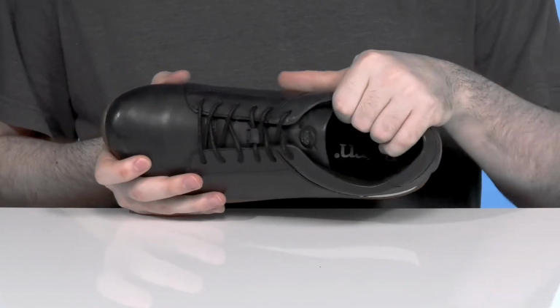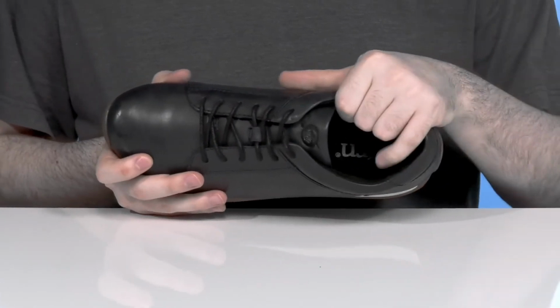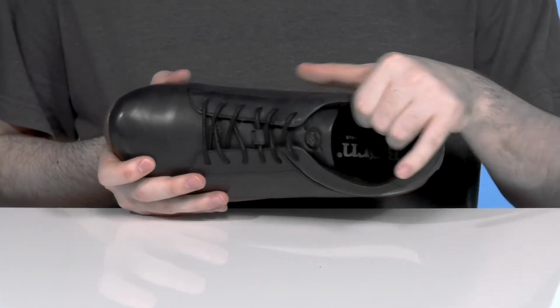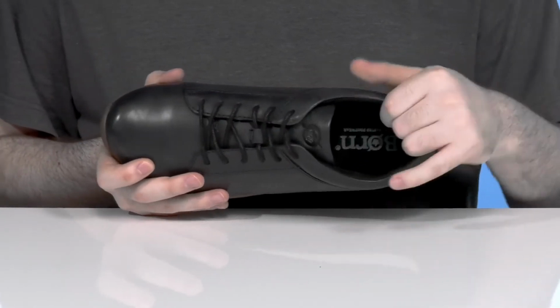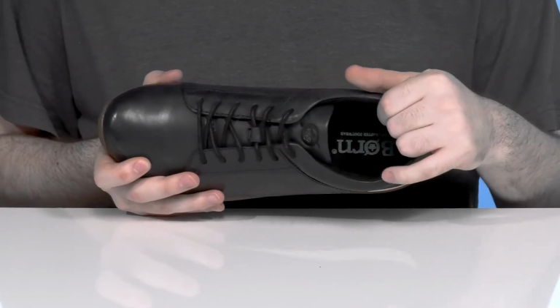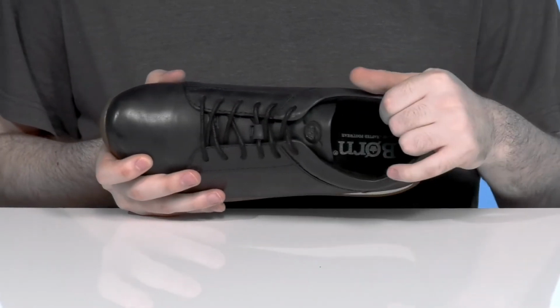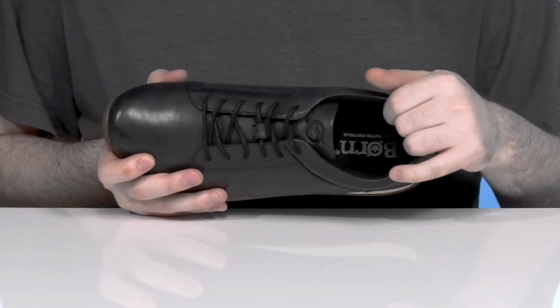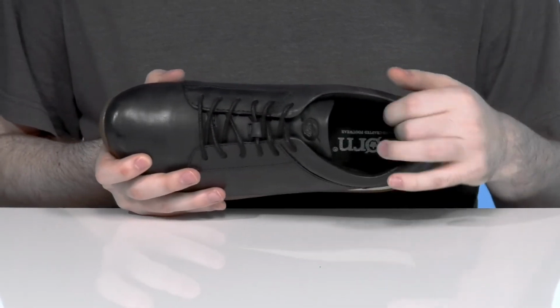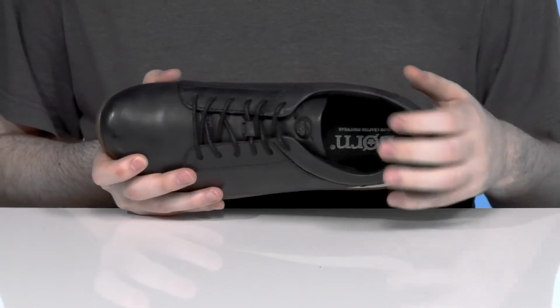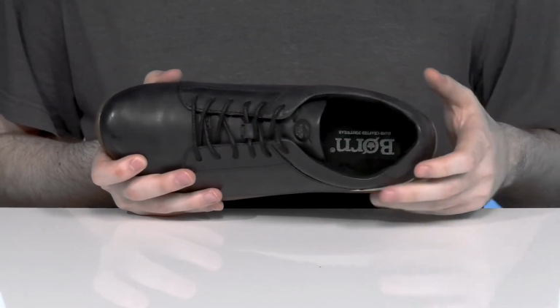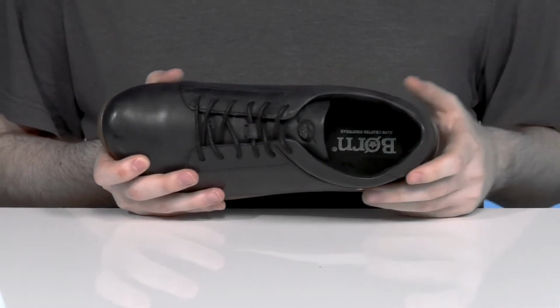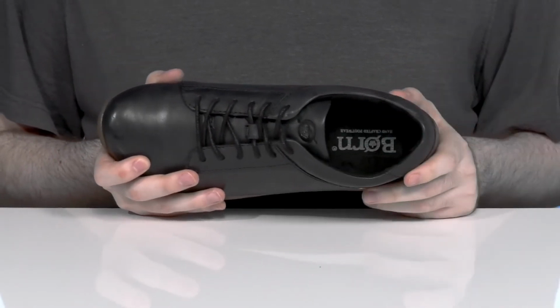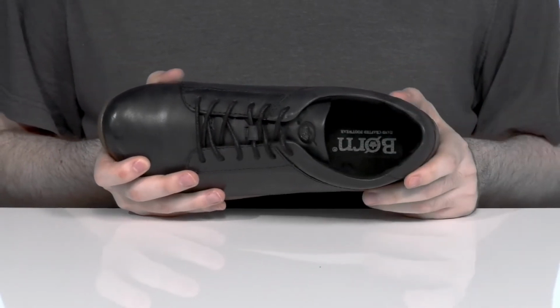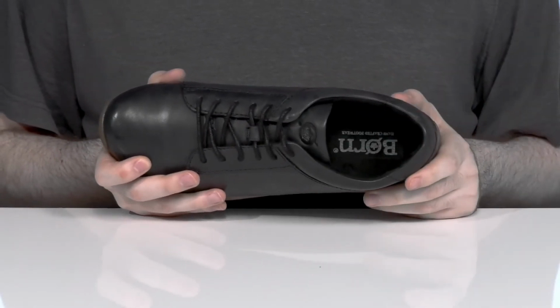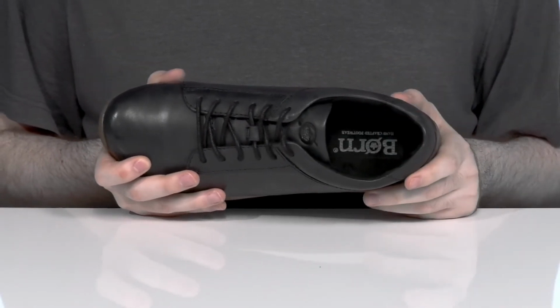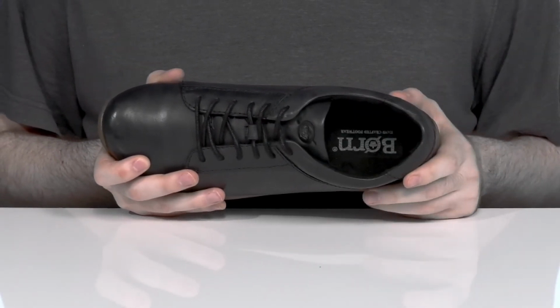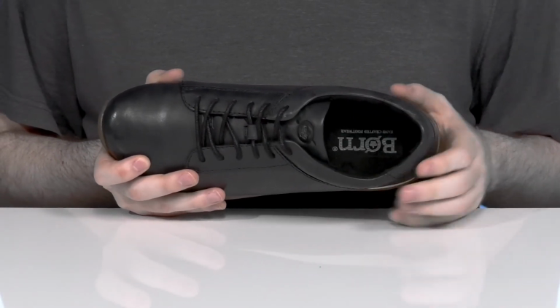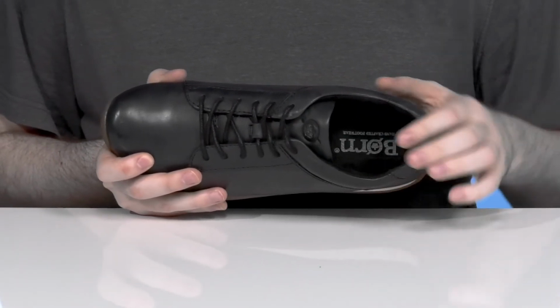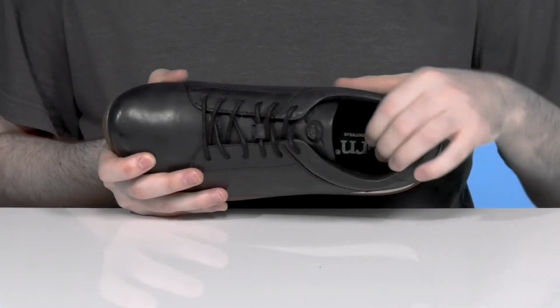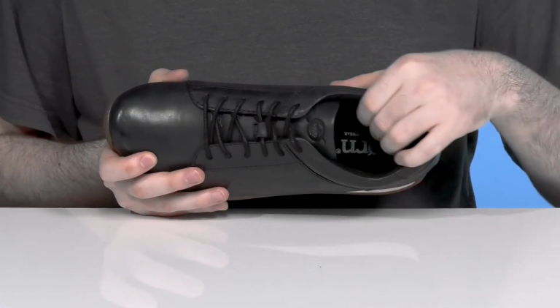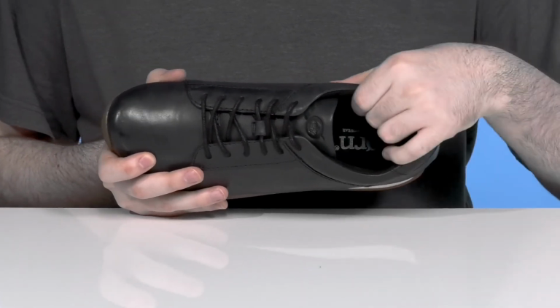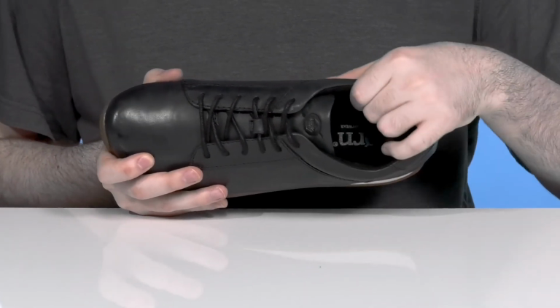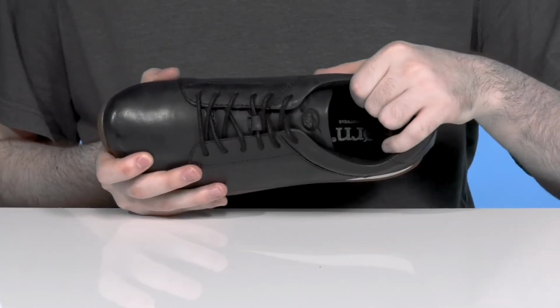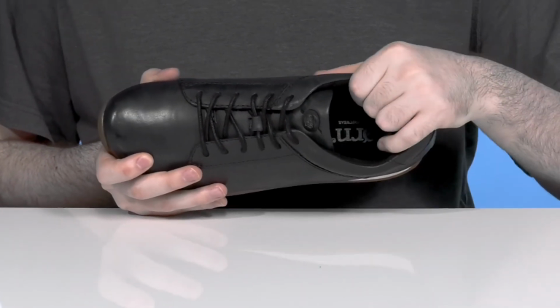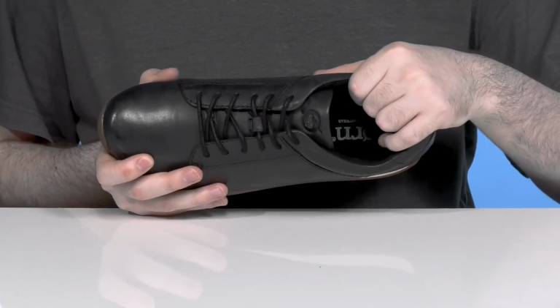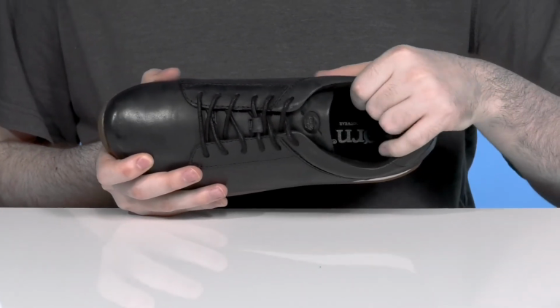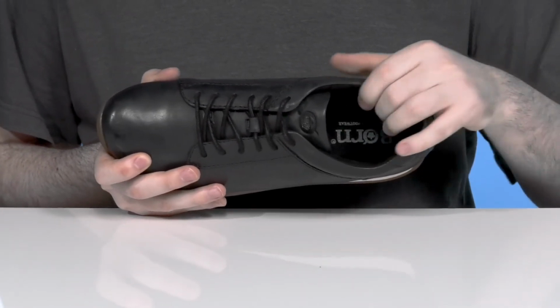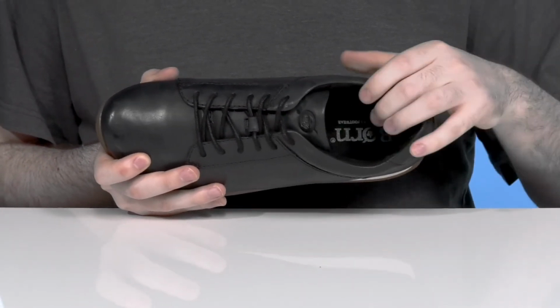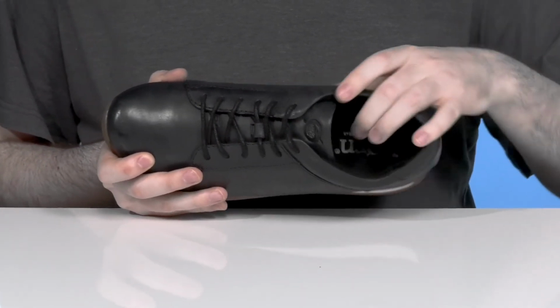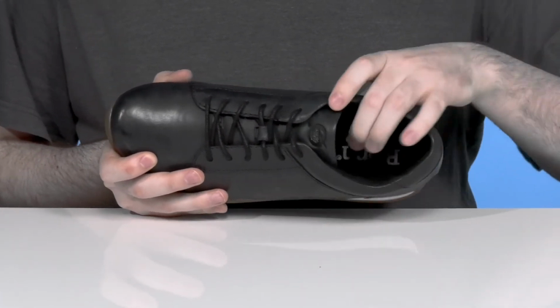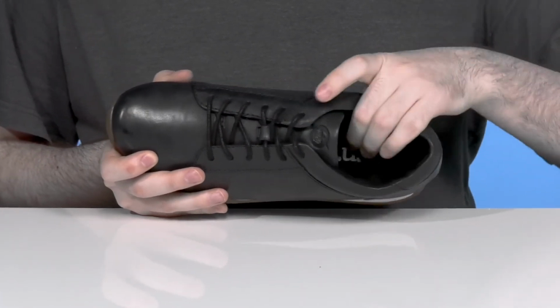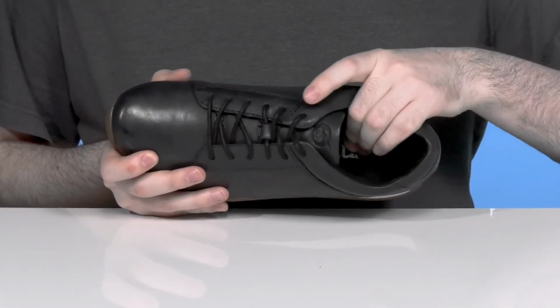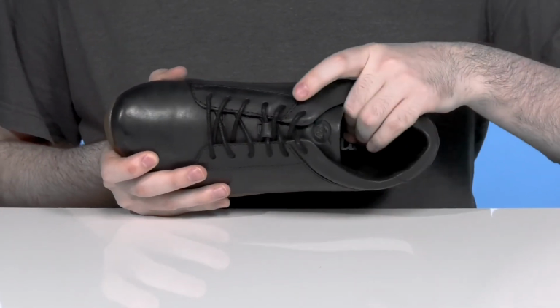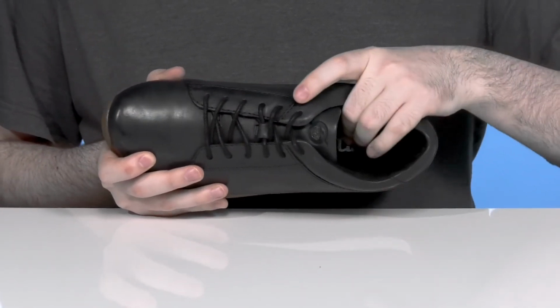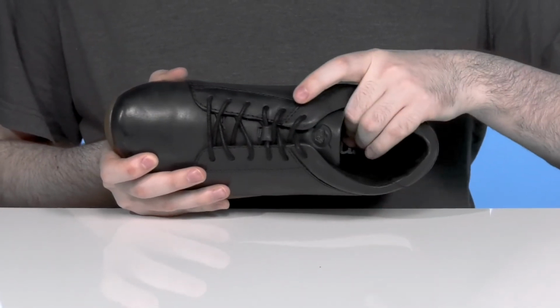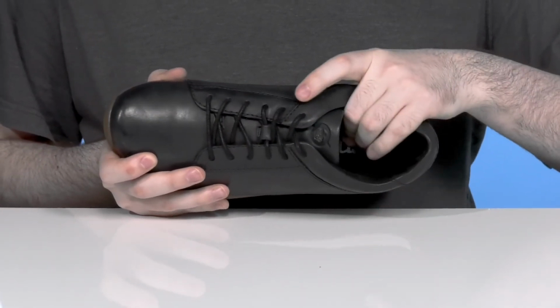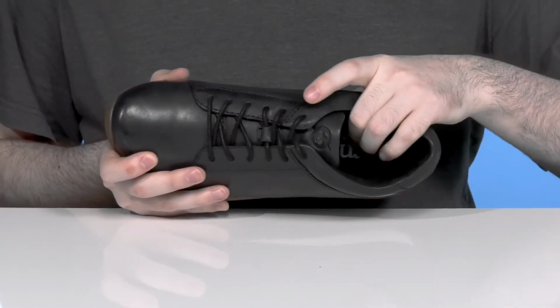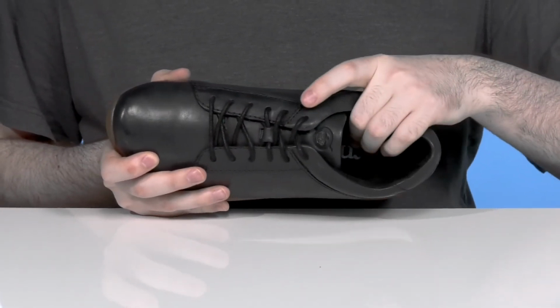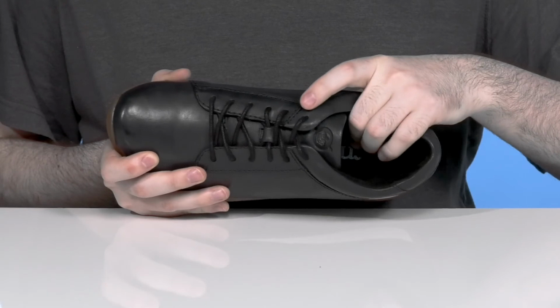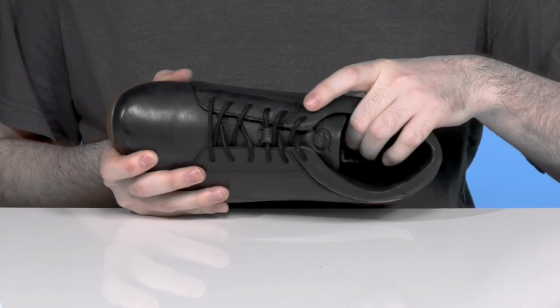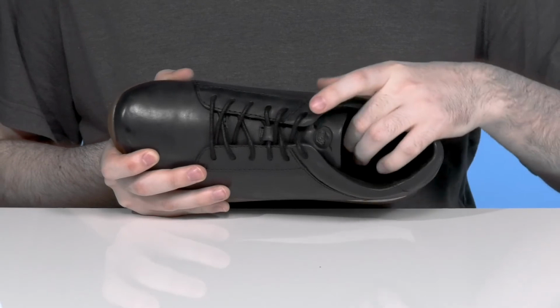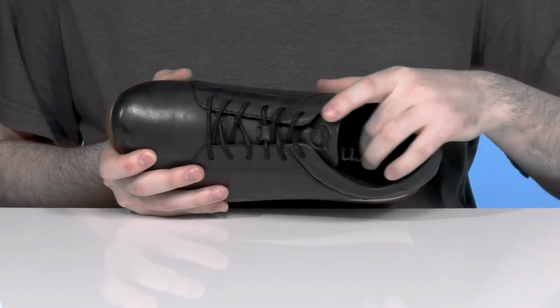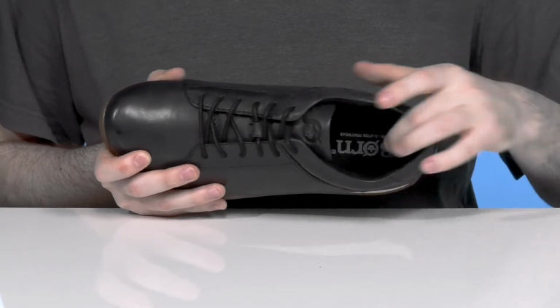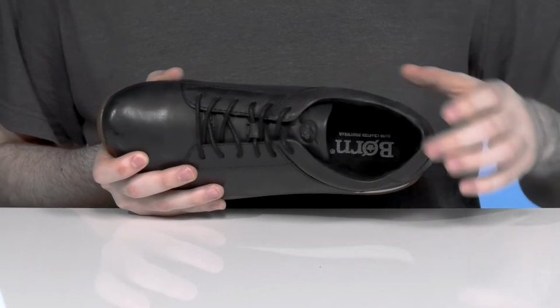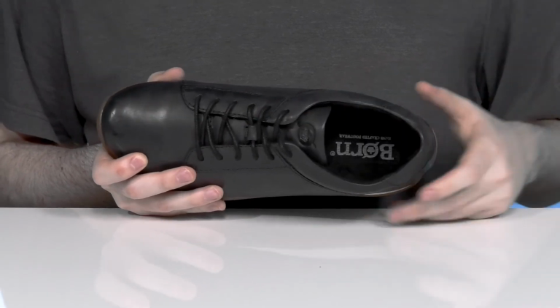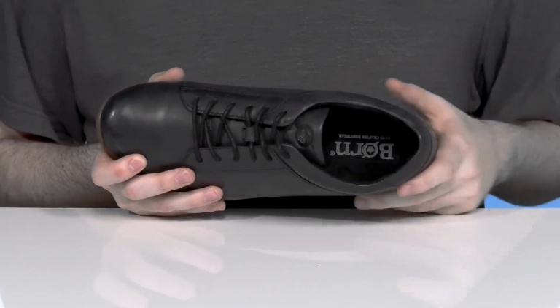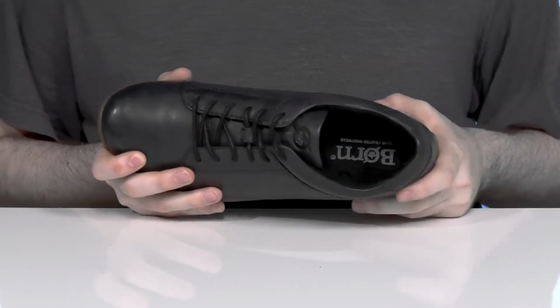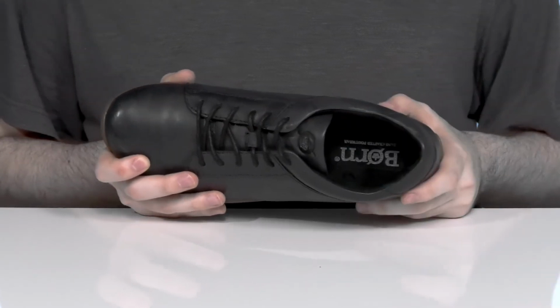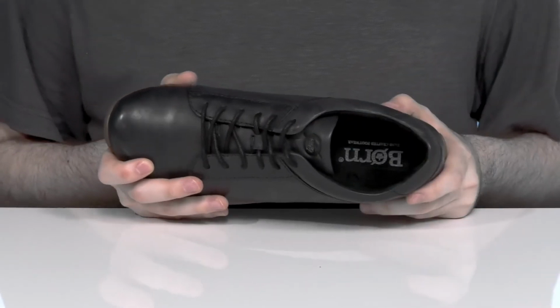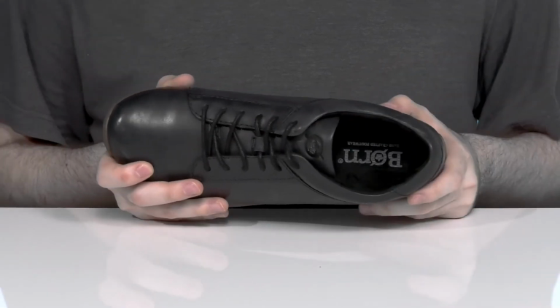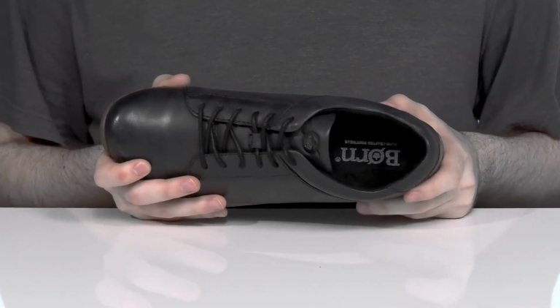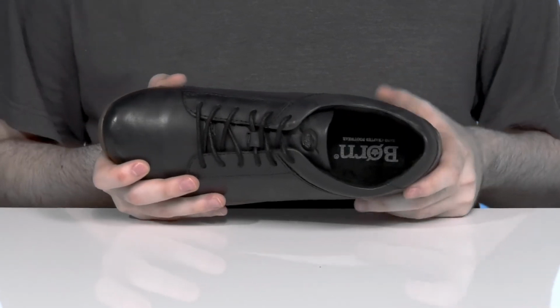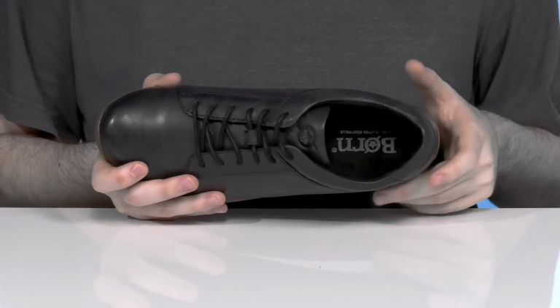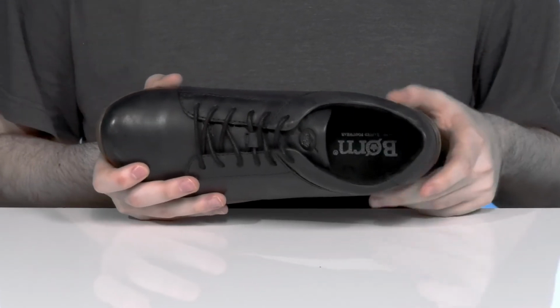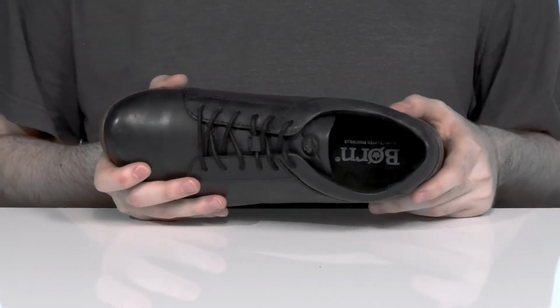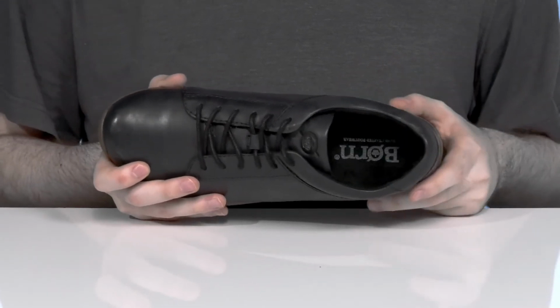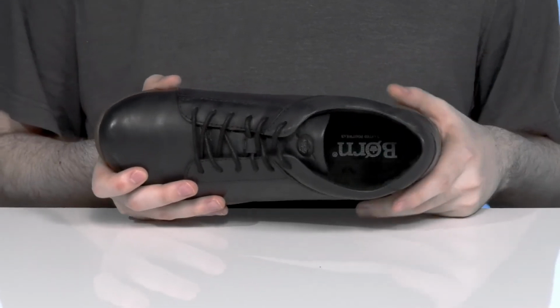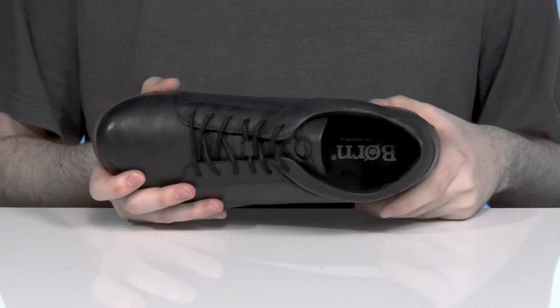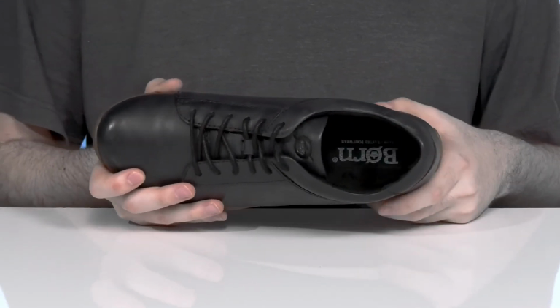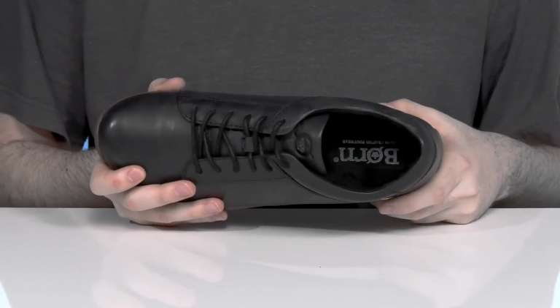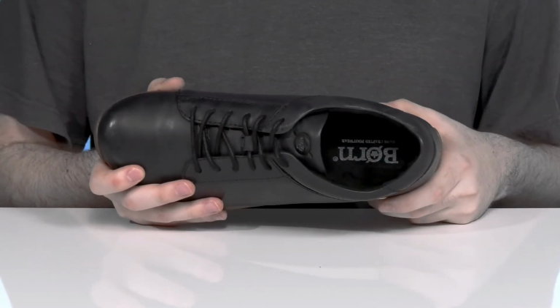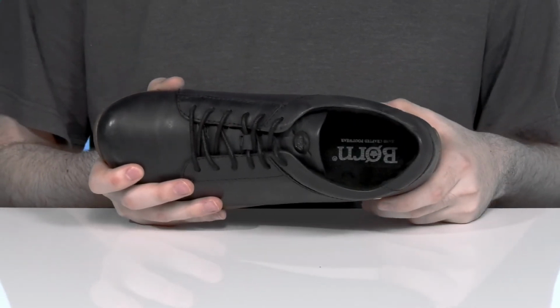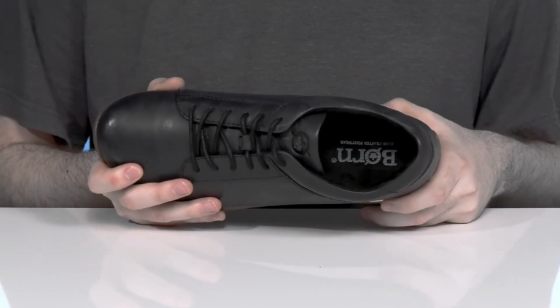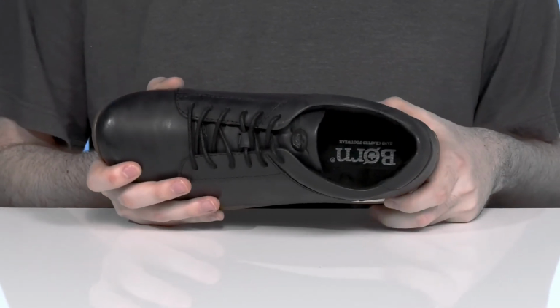adding lots of lightweight cushioning on the inside for excellent comfort and padding, with a foam footbed in the bottom that has great arch support that really hugs your foot nicely.